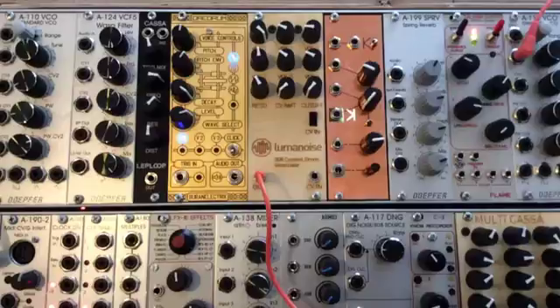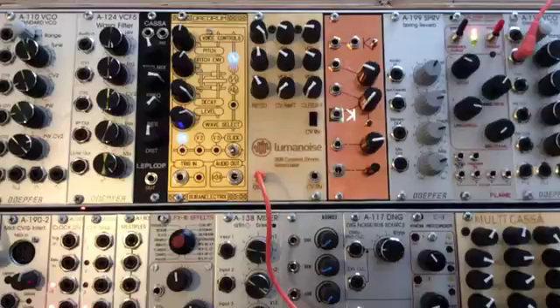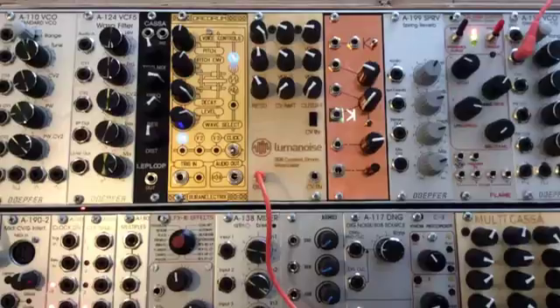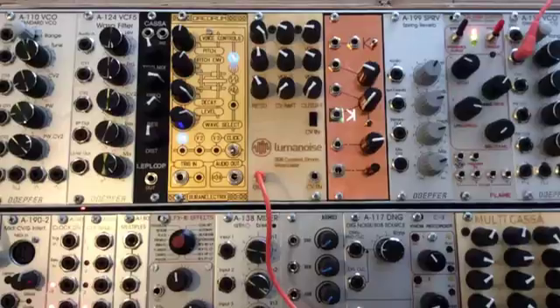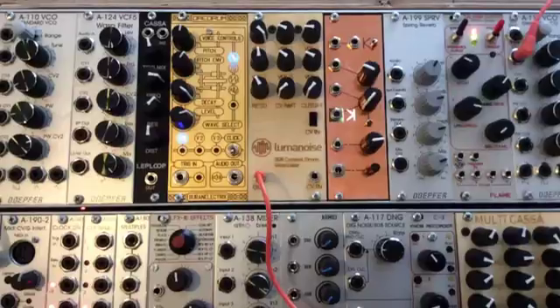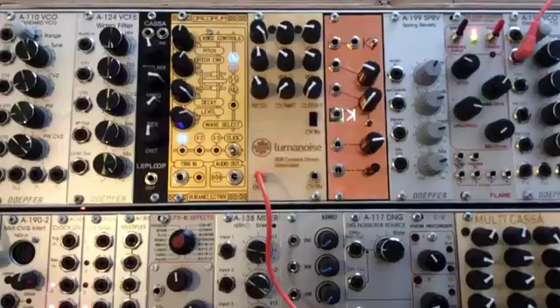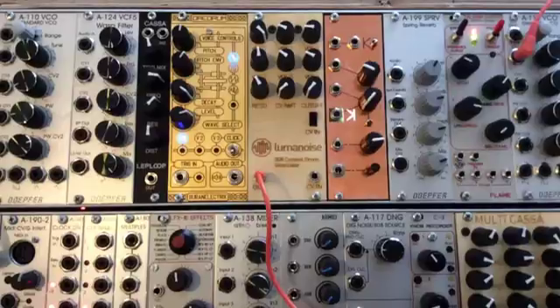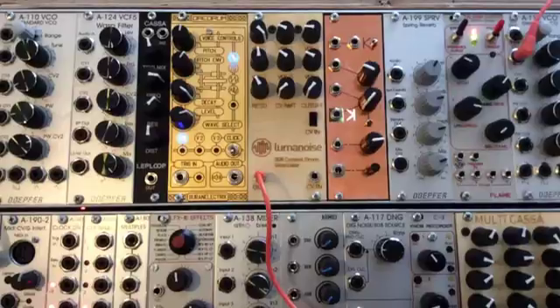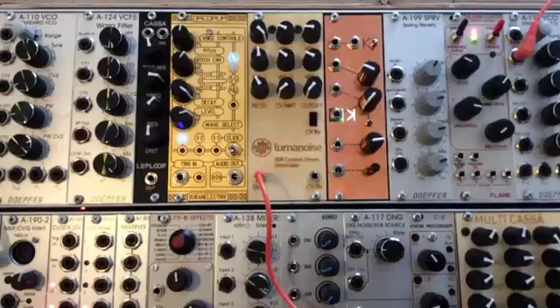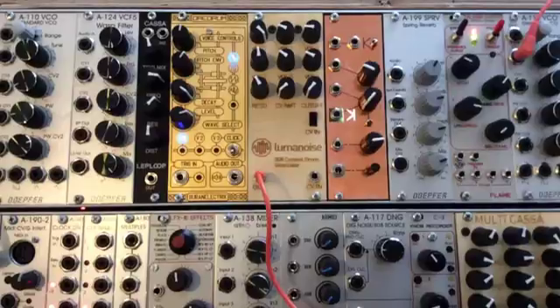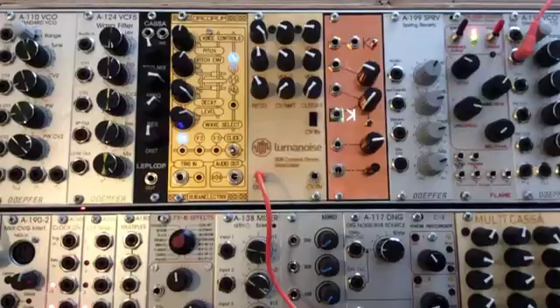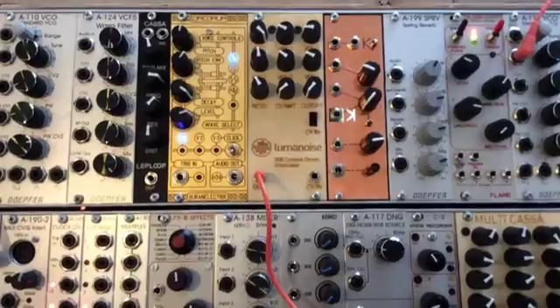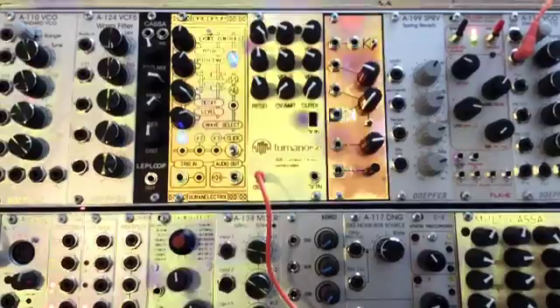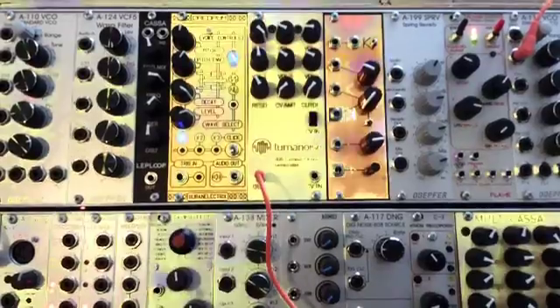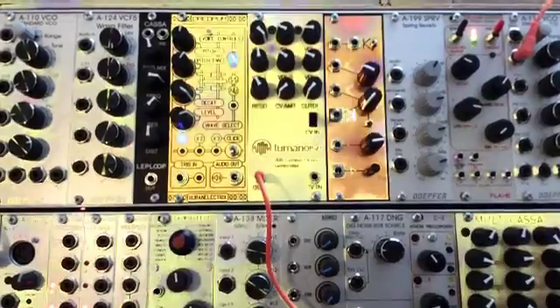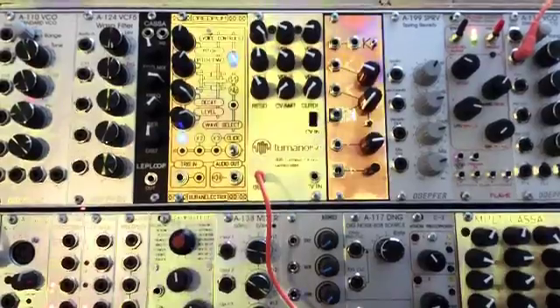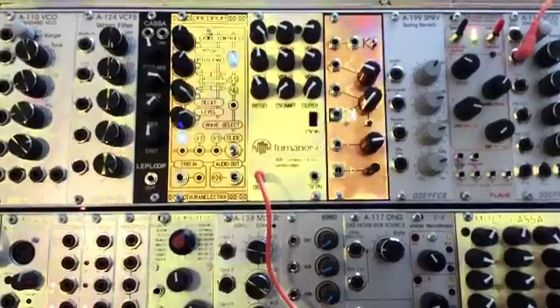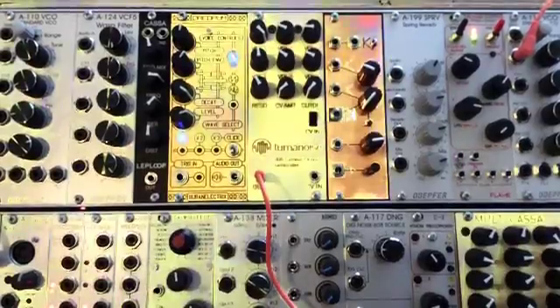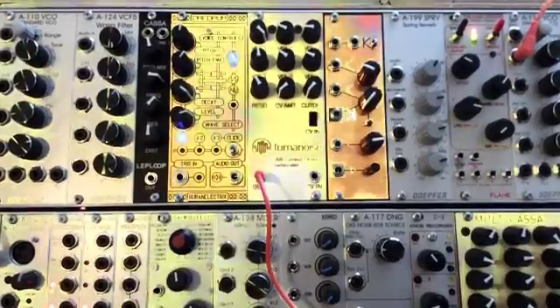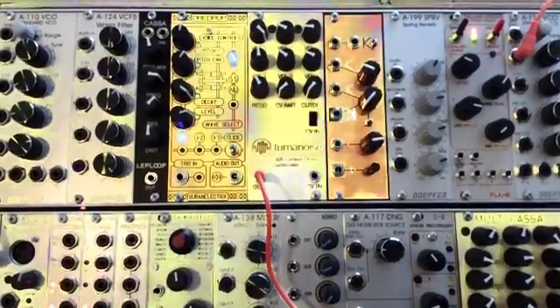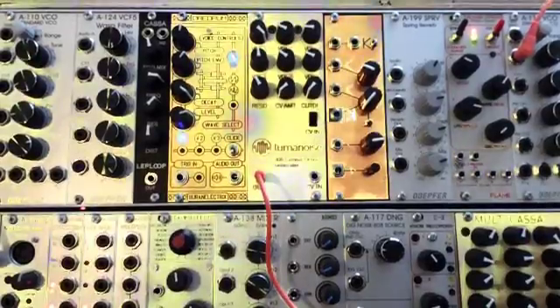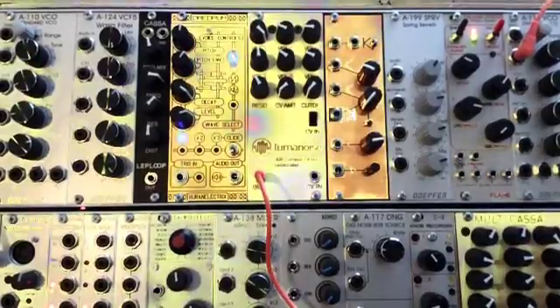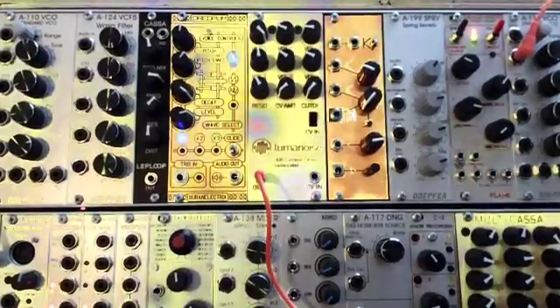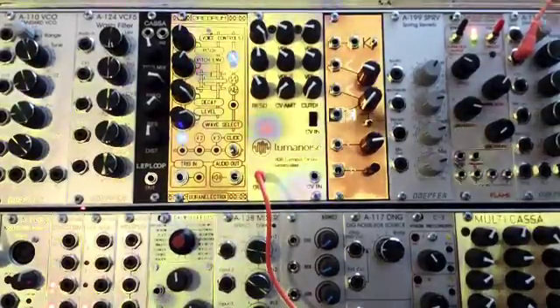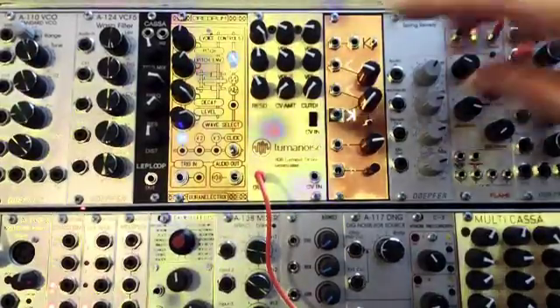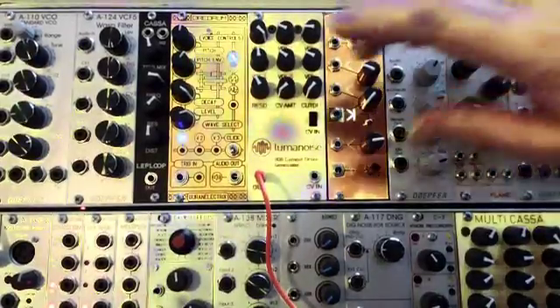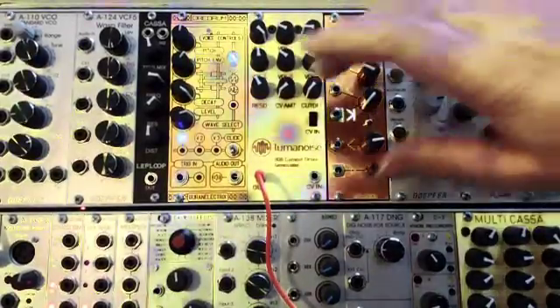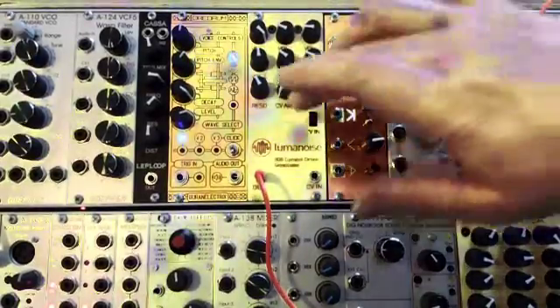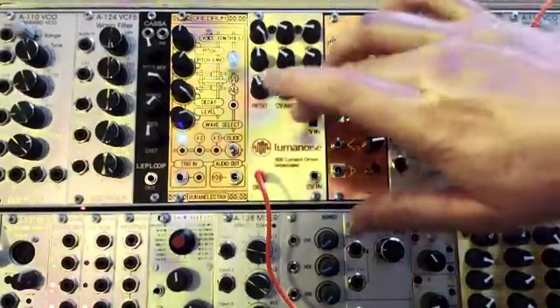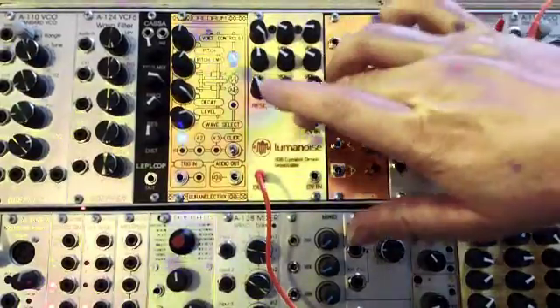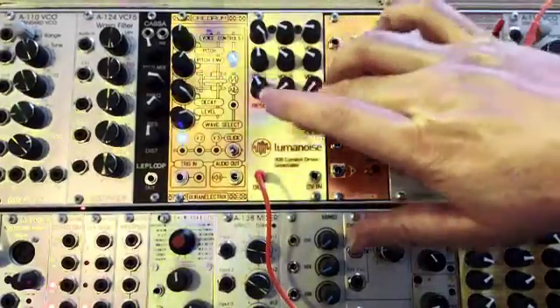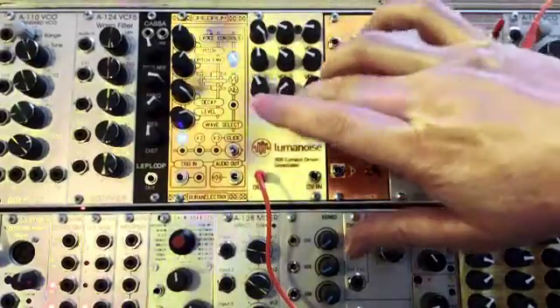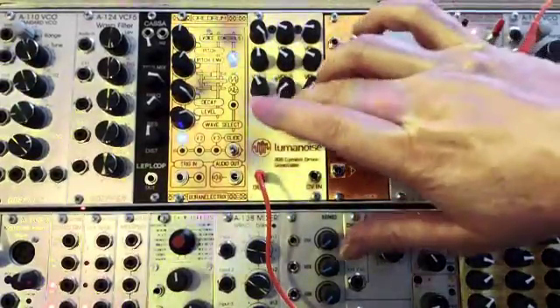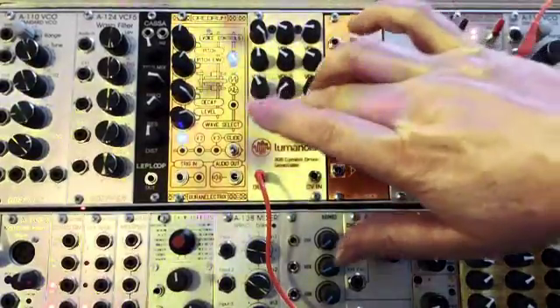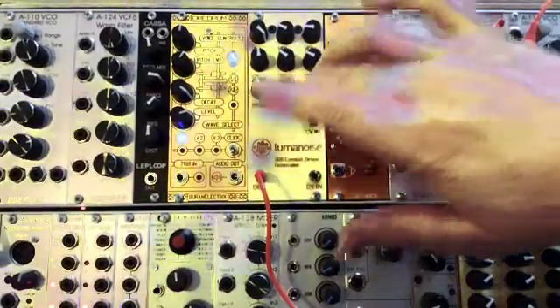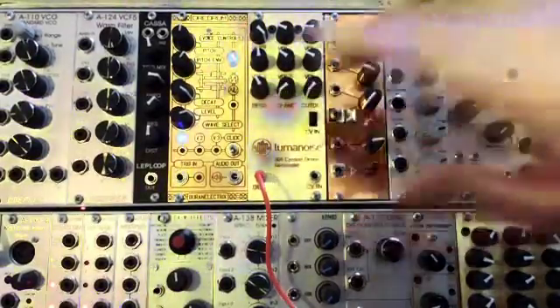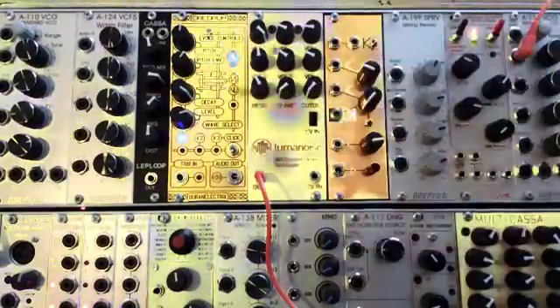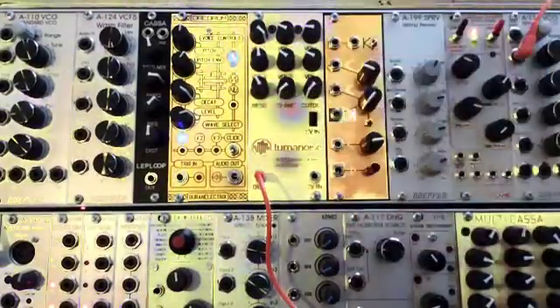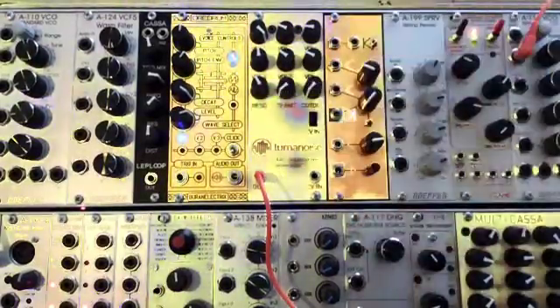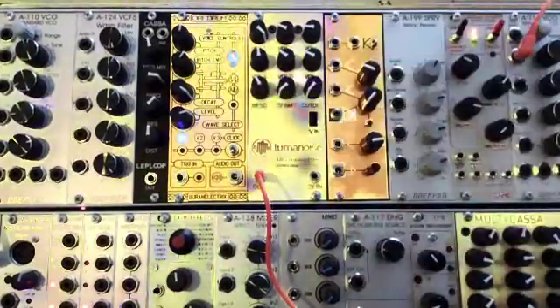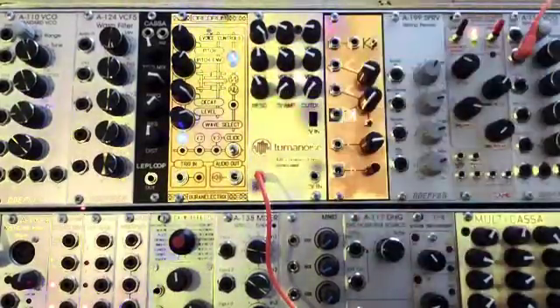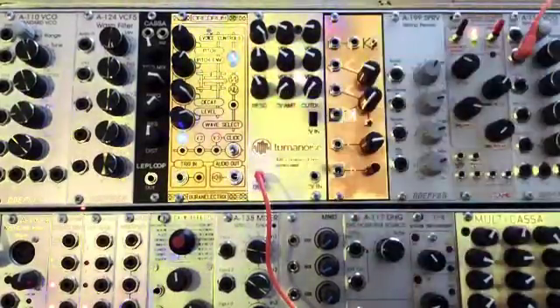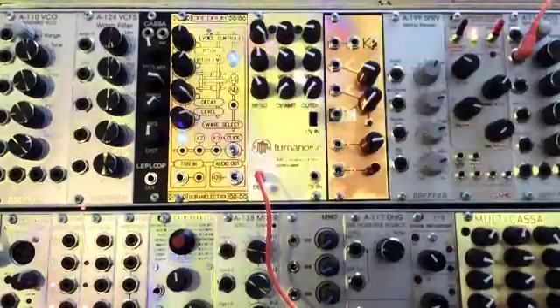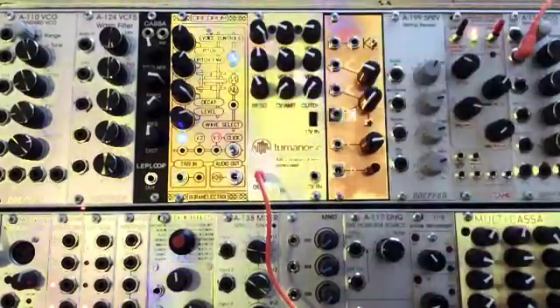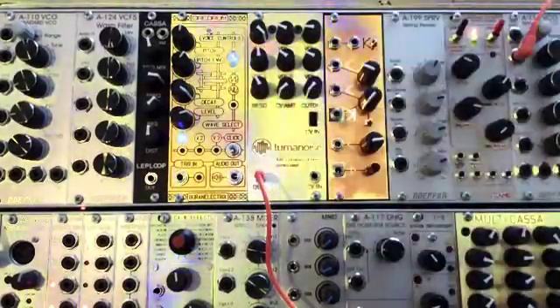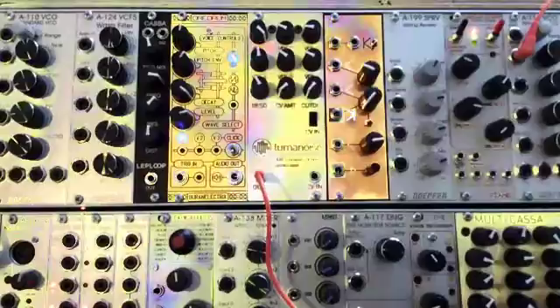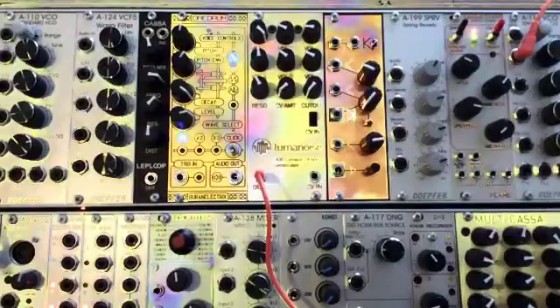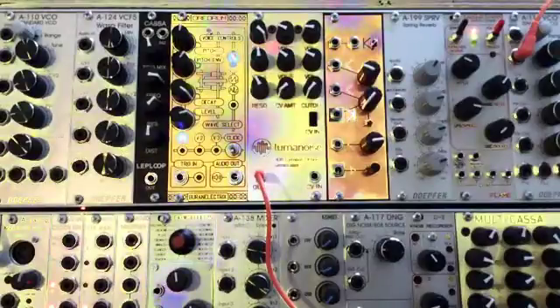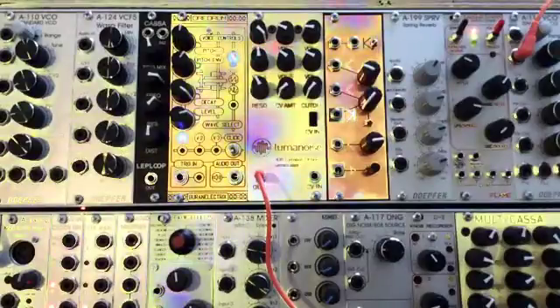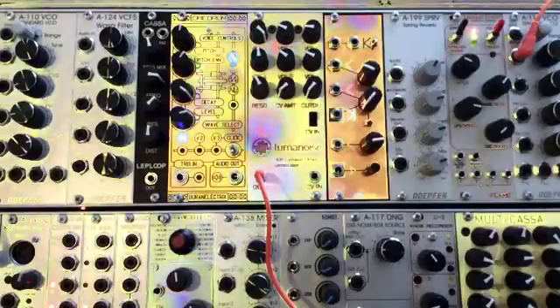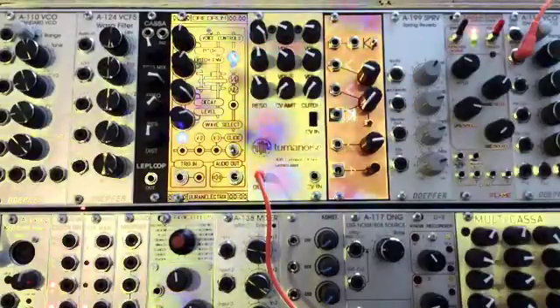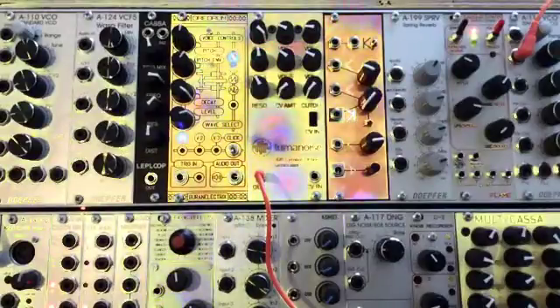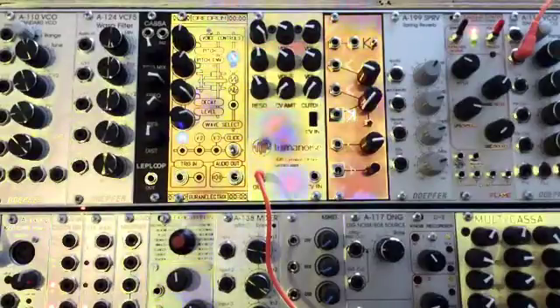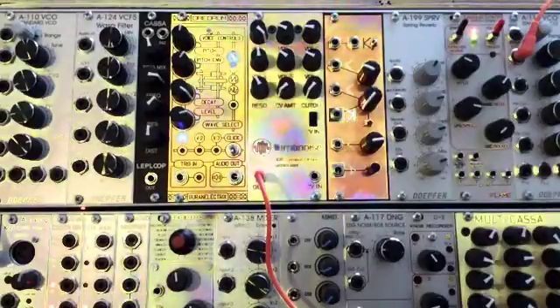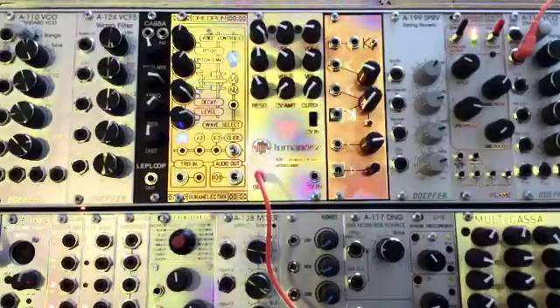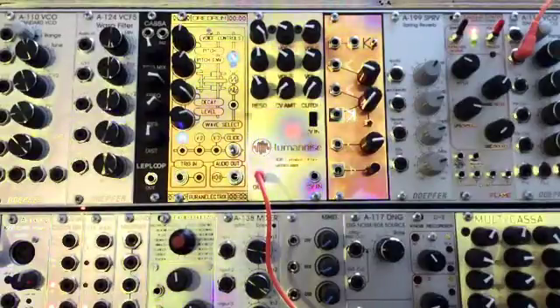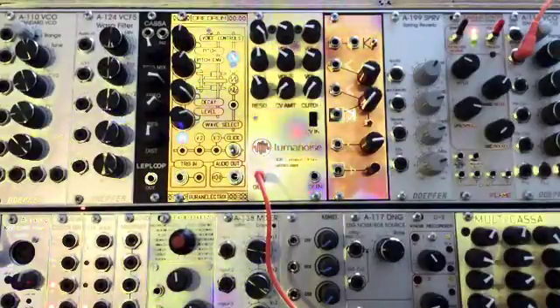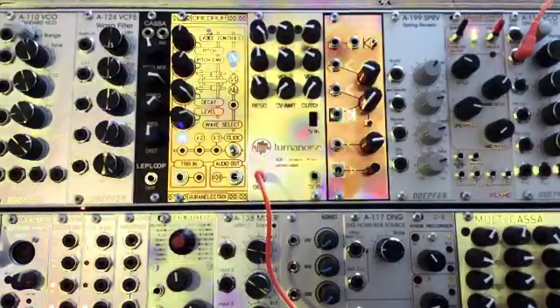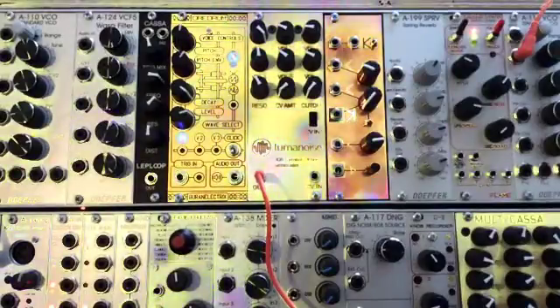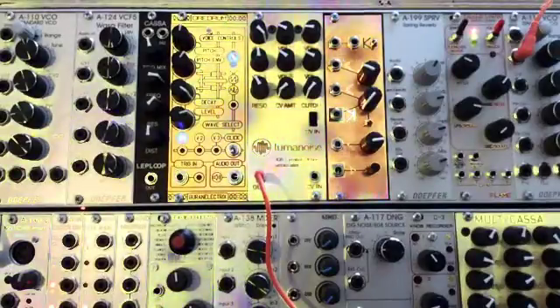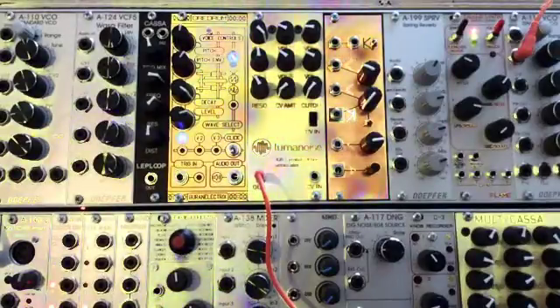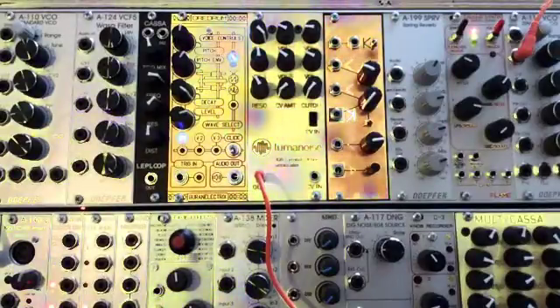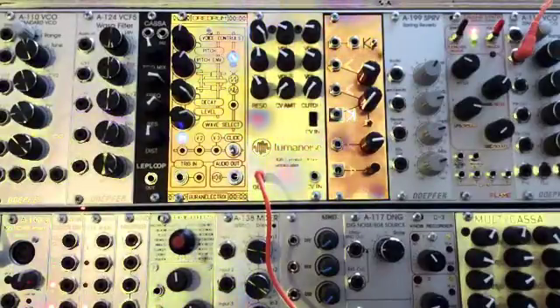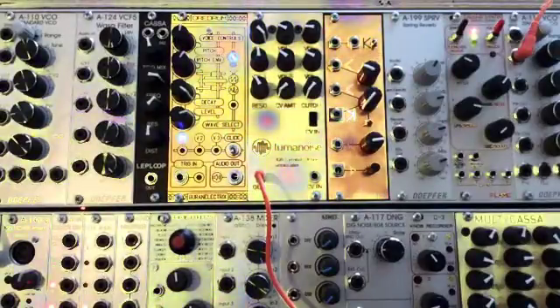It's the Luma Noise 808 drone generator — let's hear it.